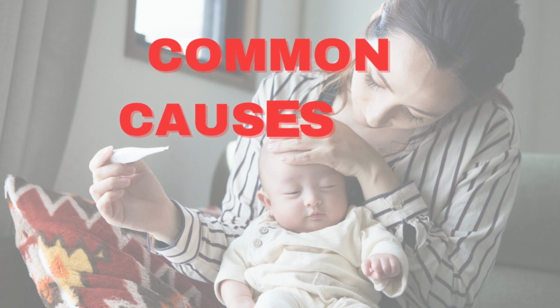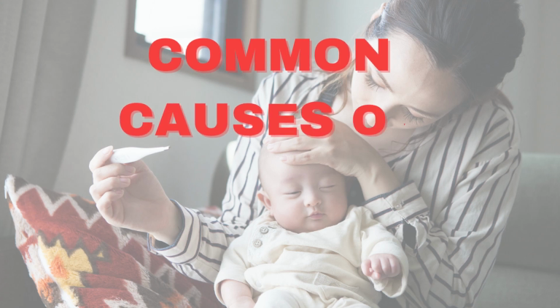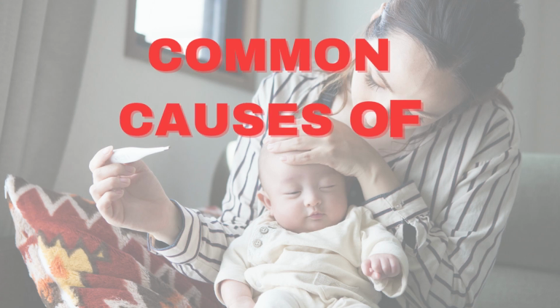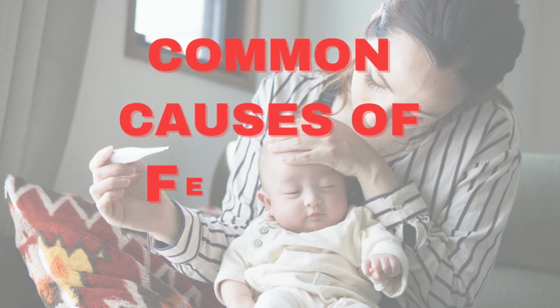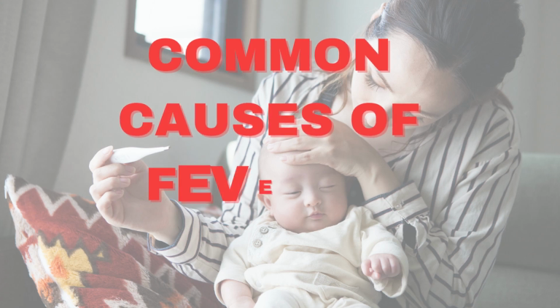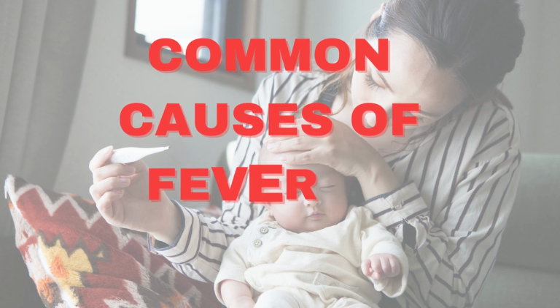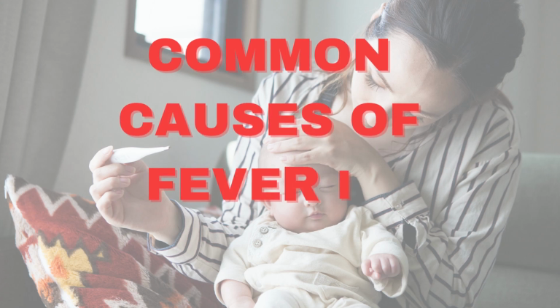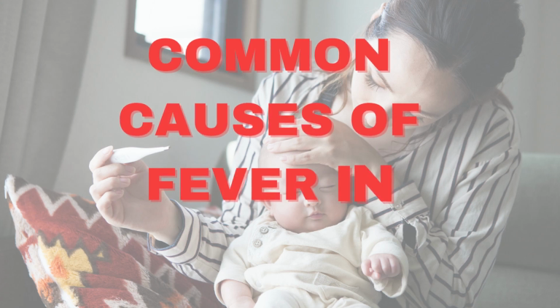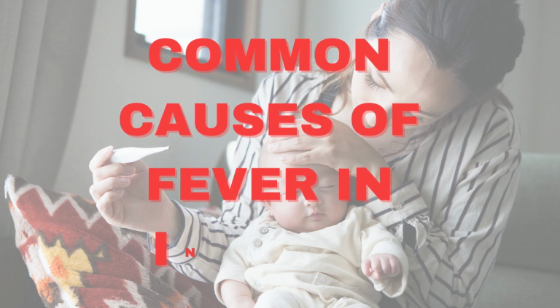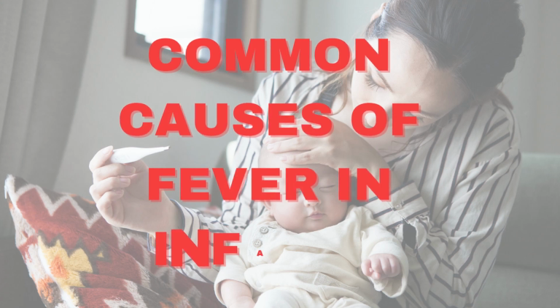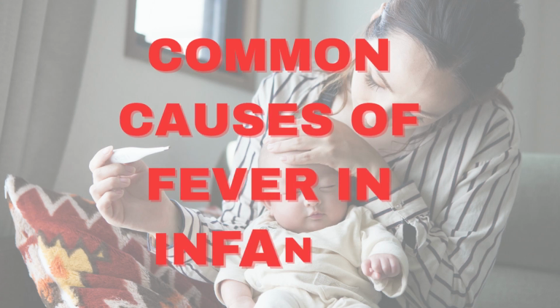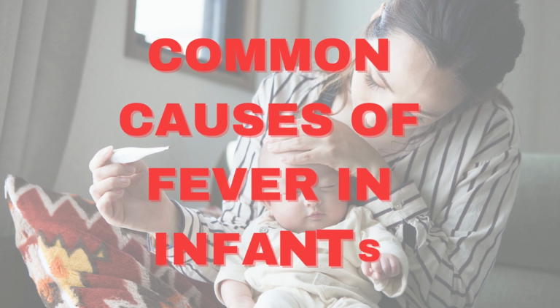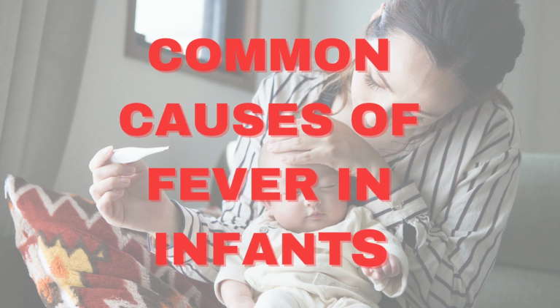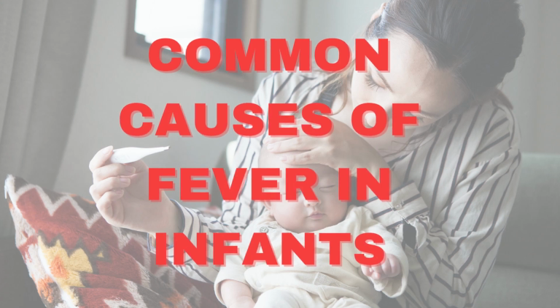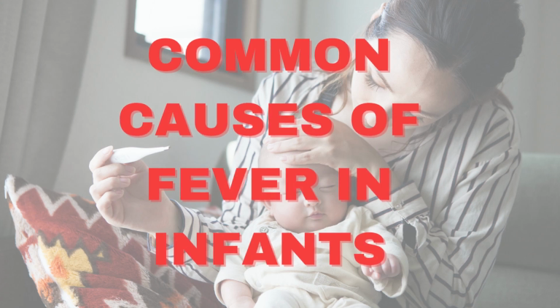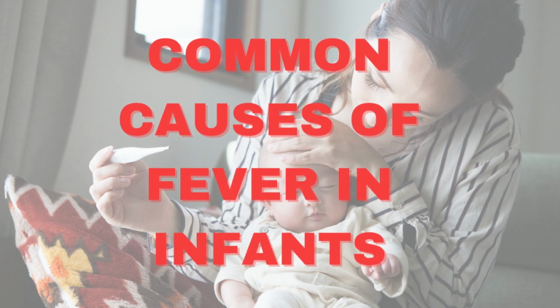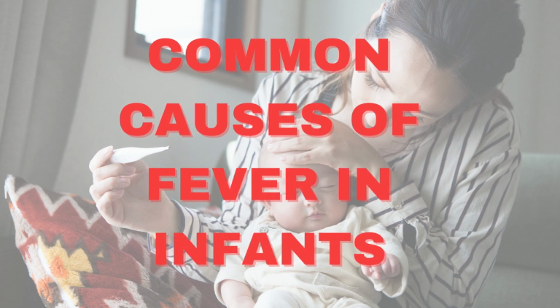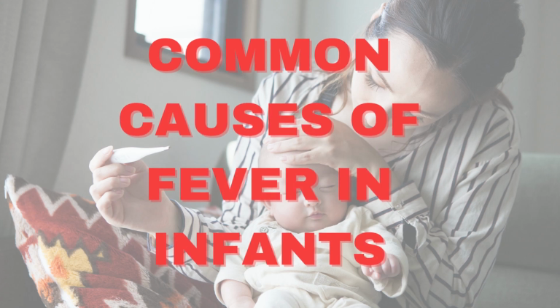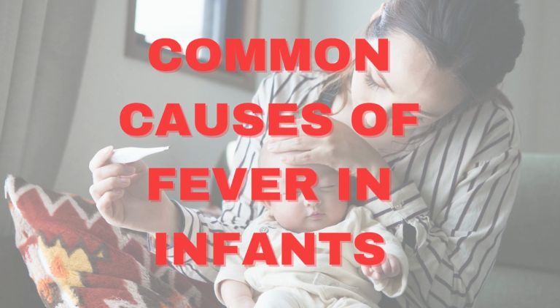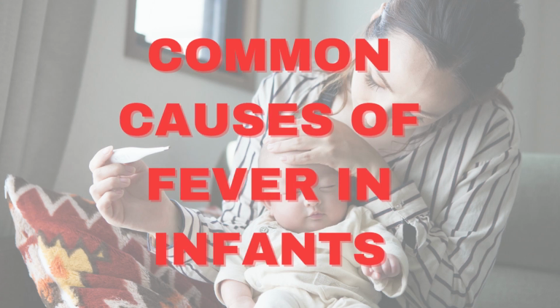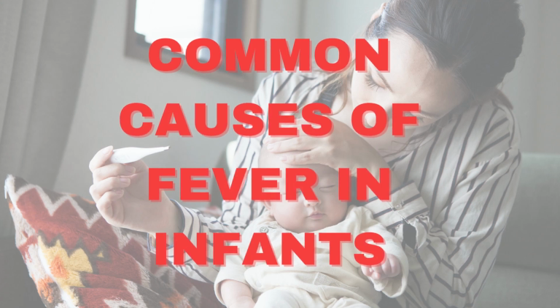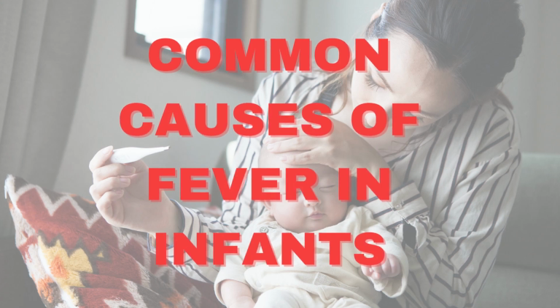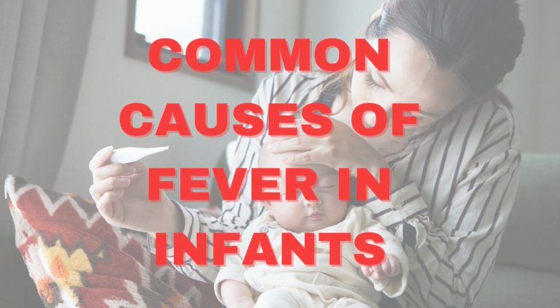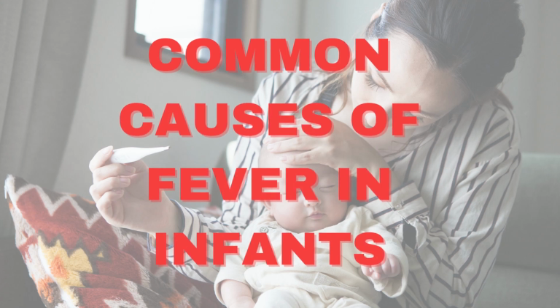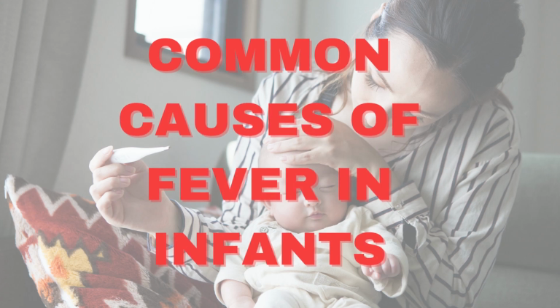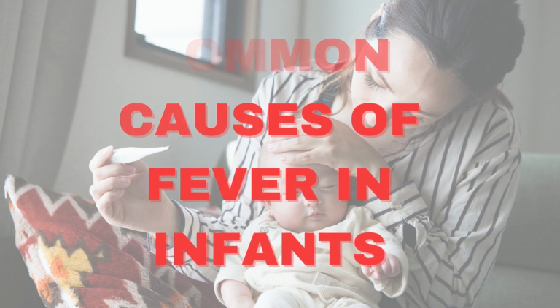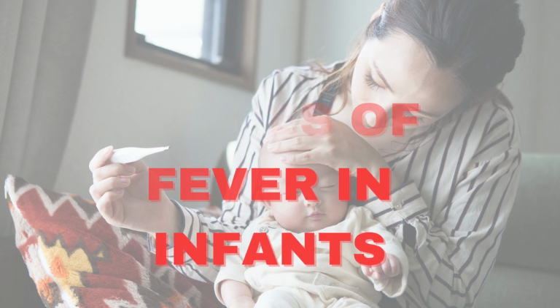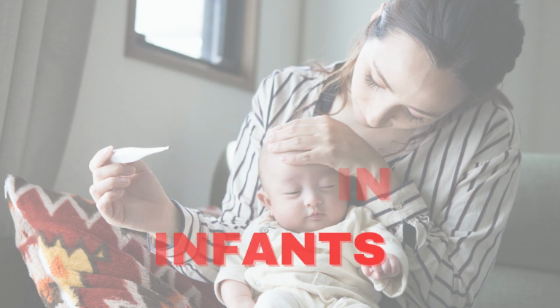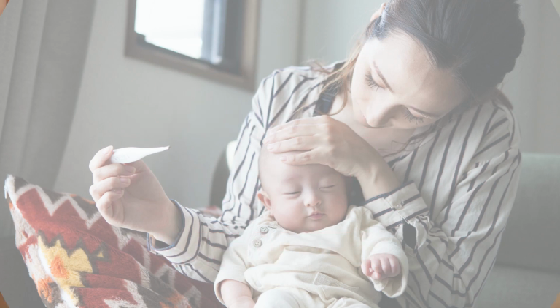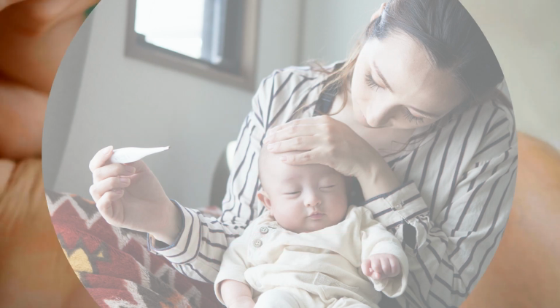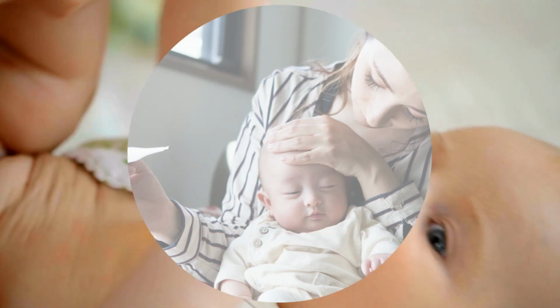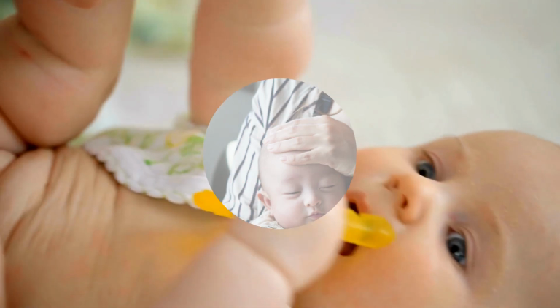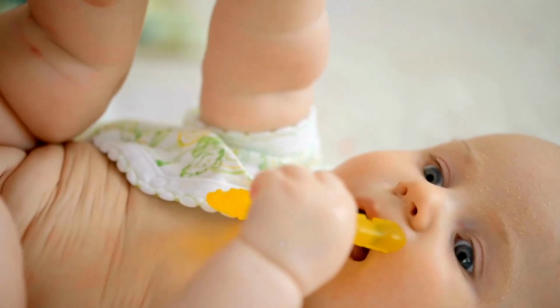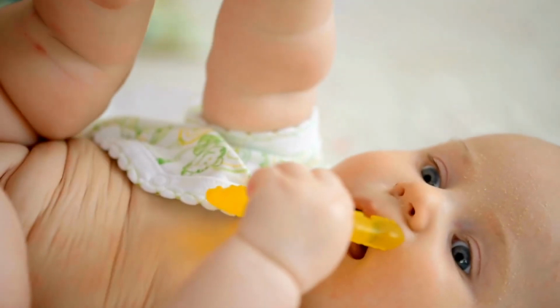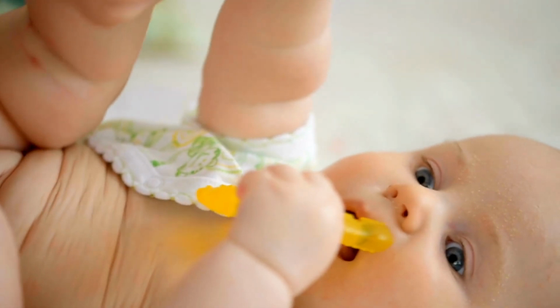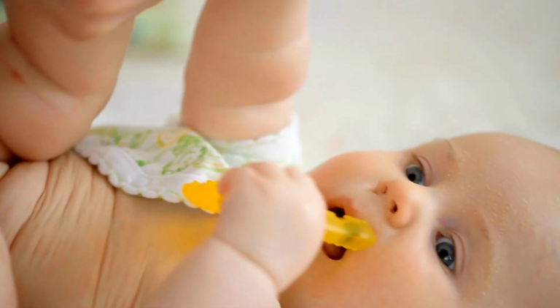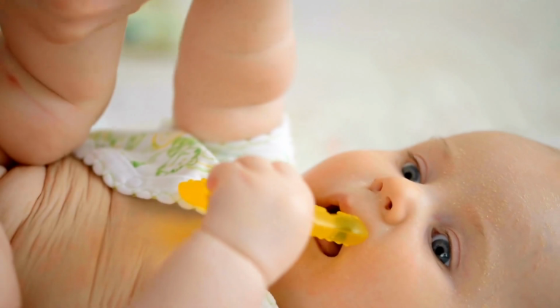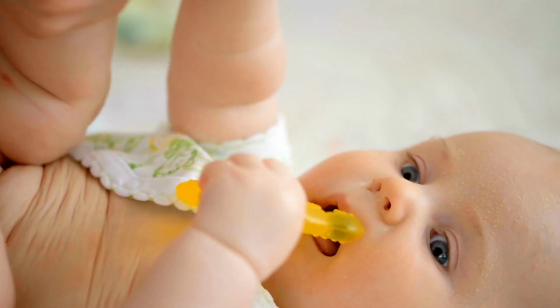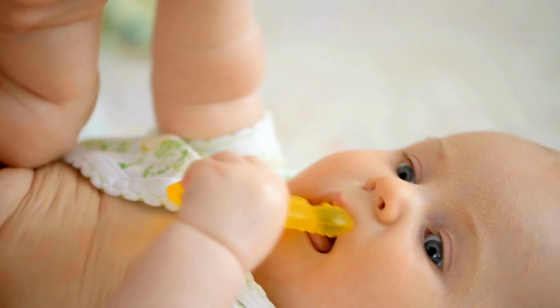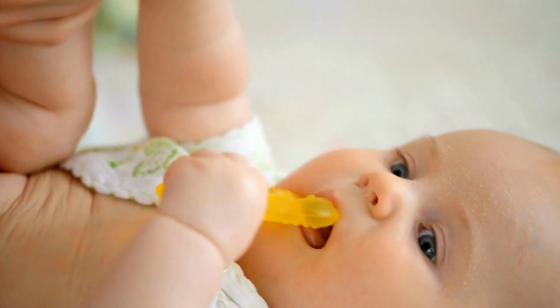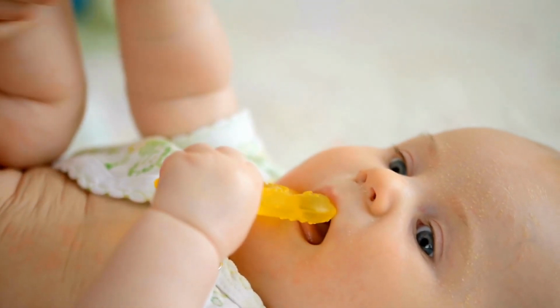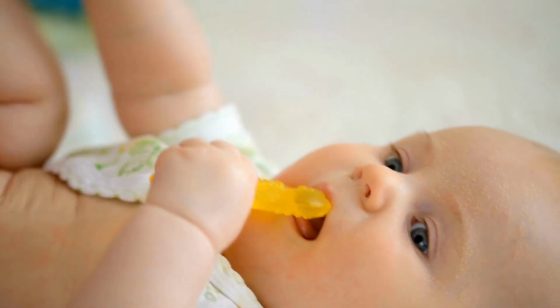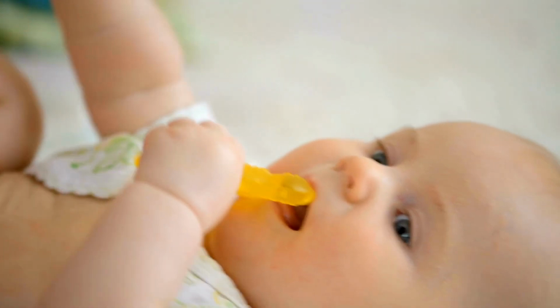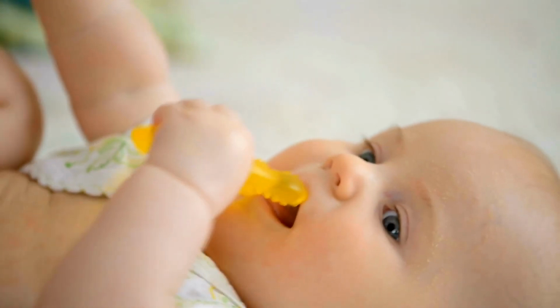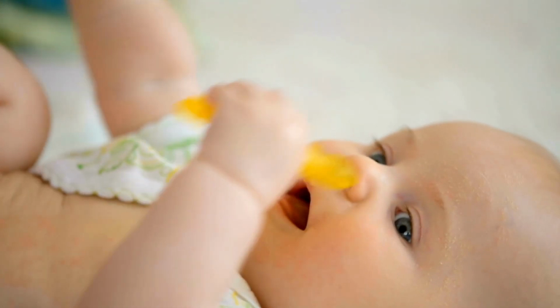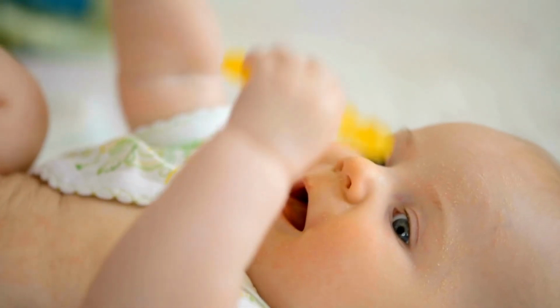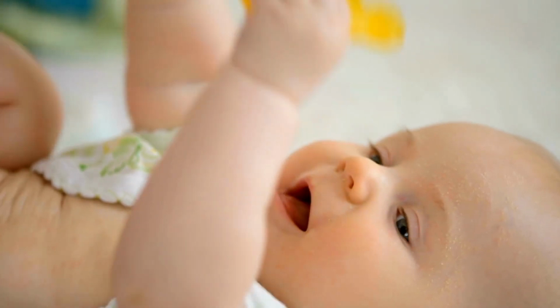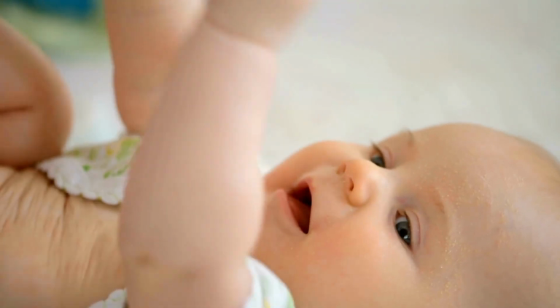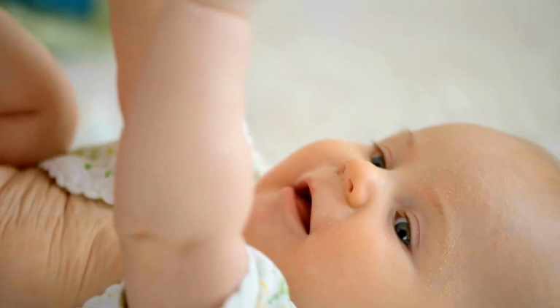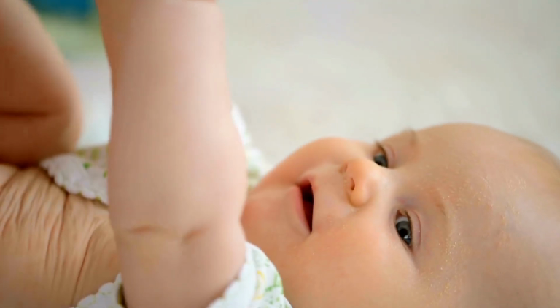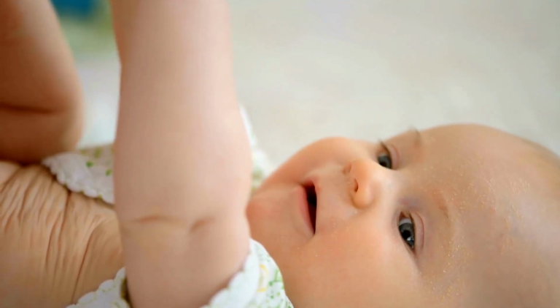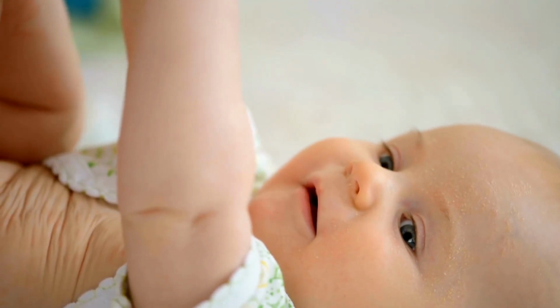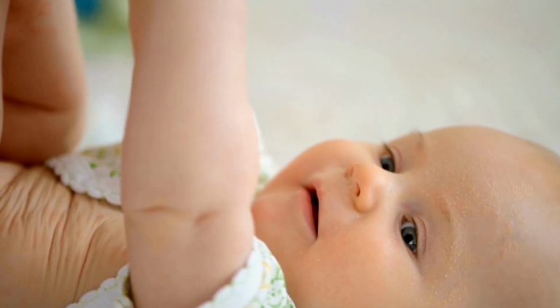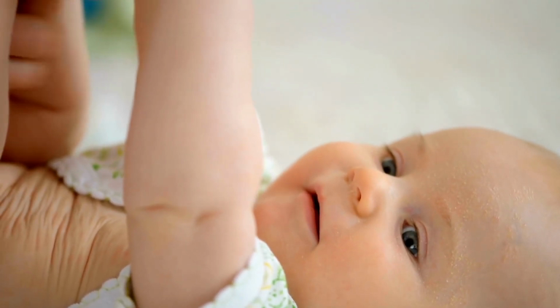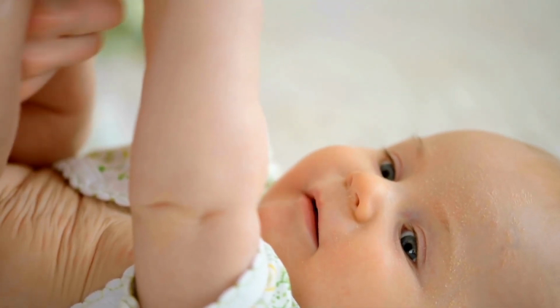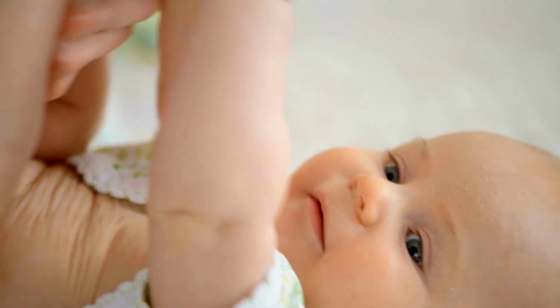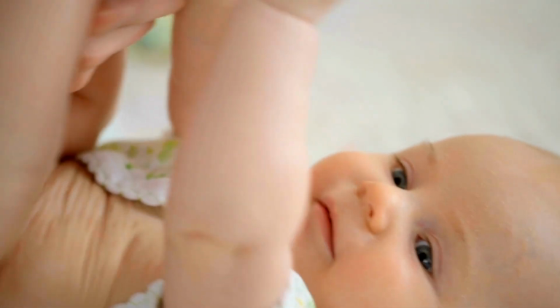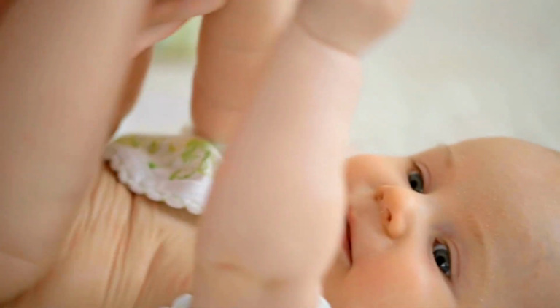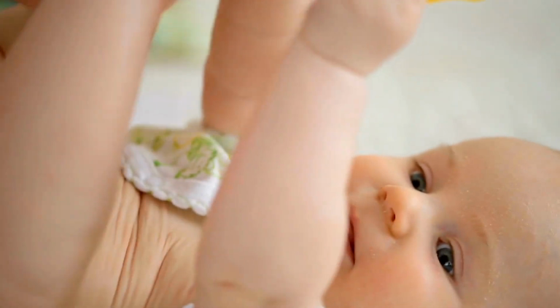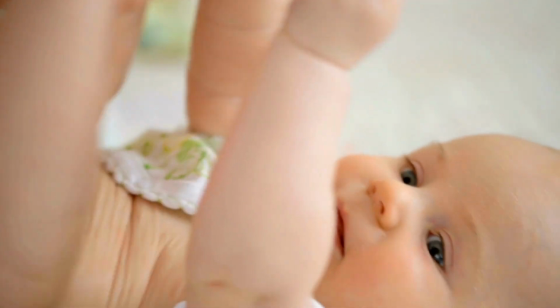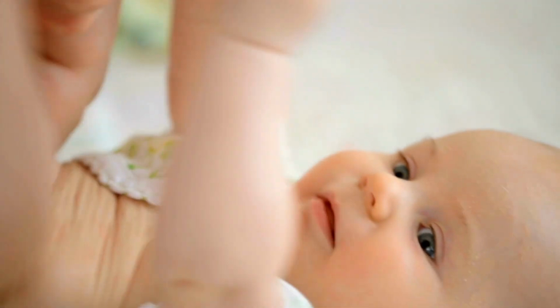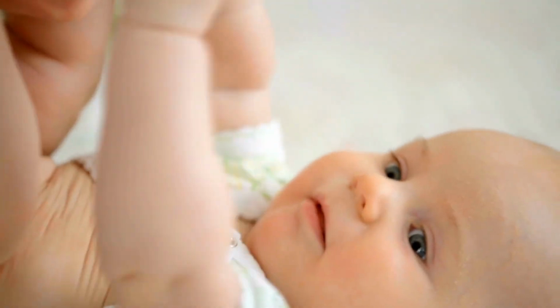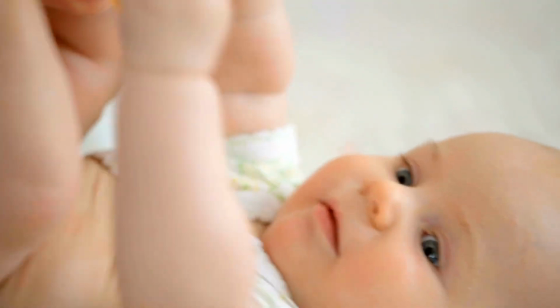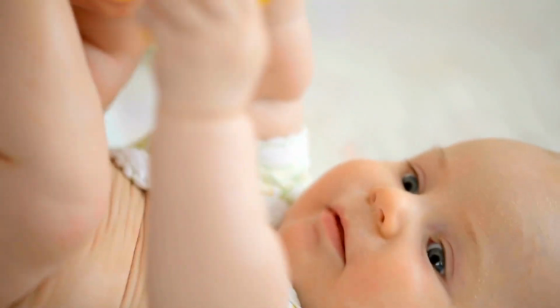Common causes of fever in infants. There are many causes of a fever in babies, including infections, vaccinations, and teething.